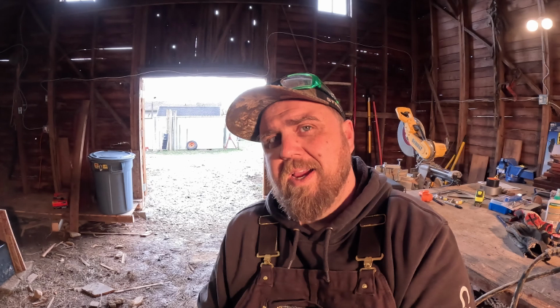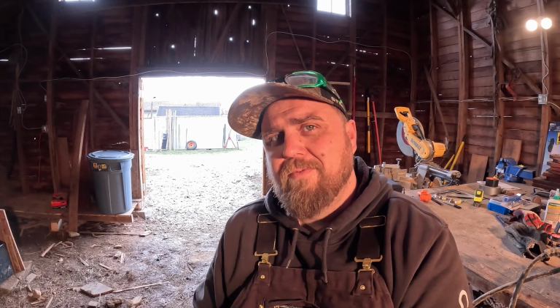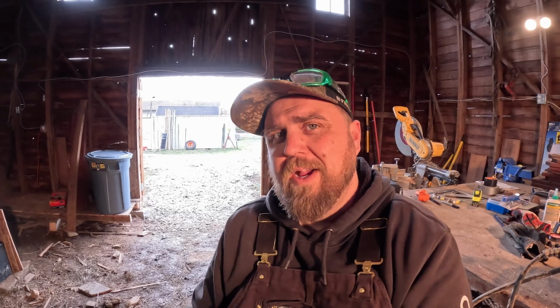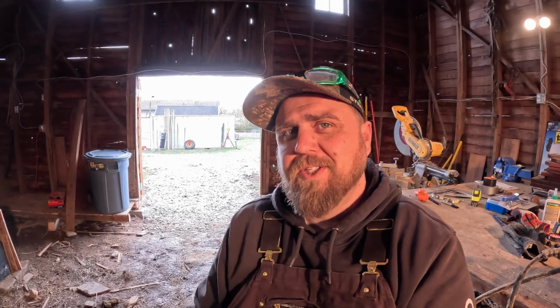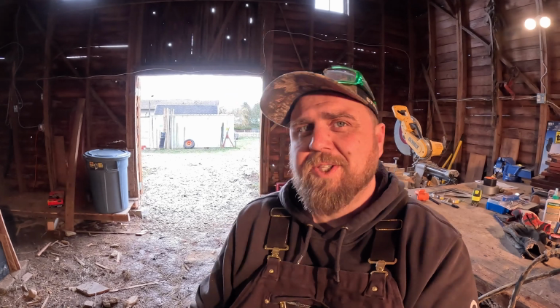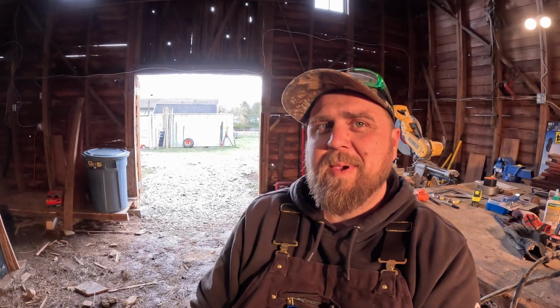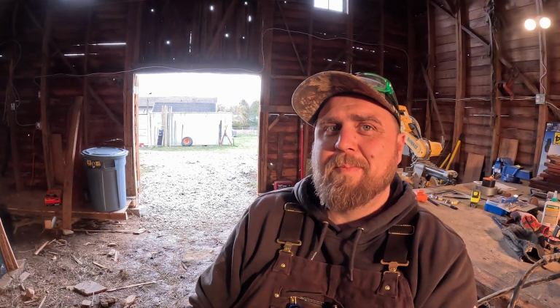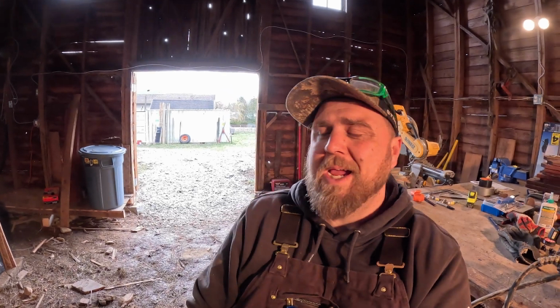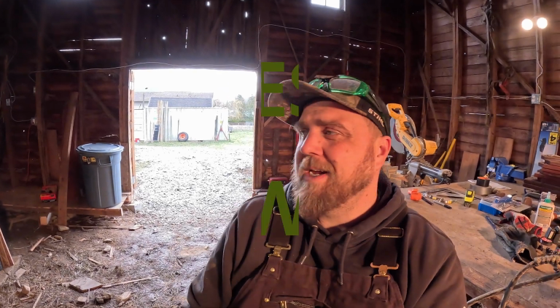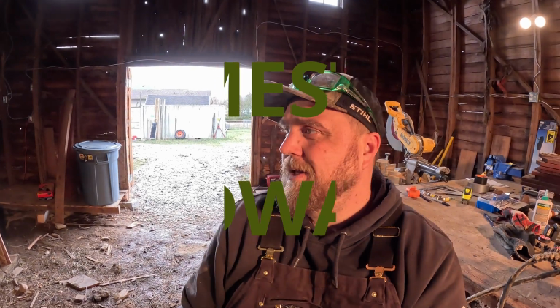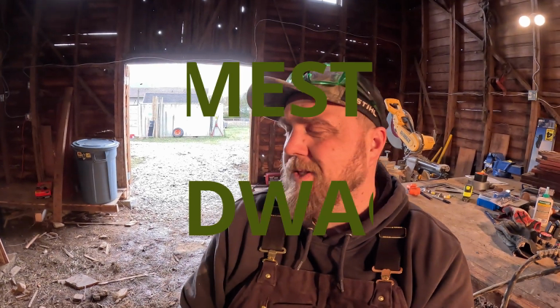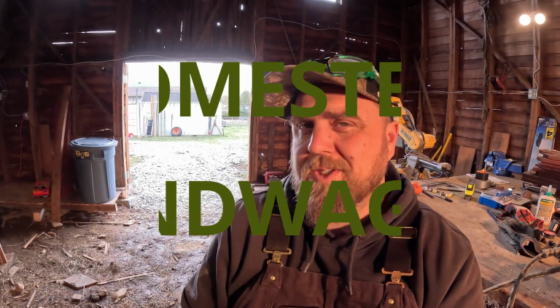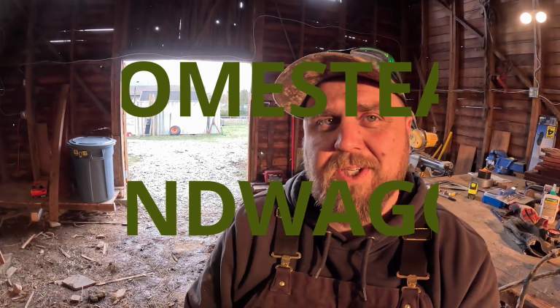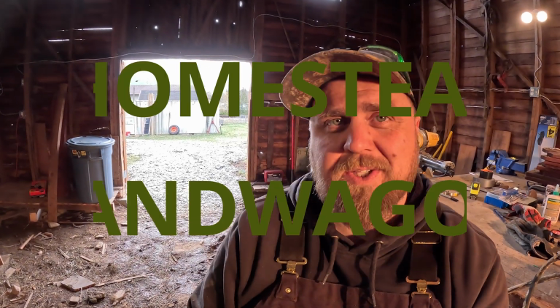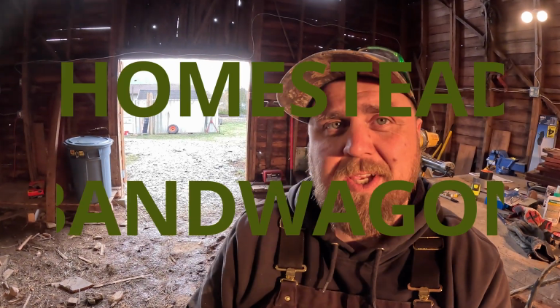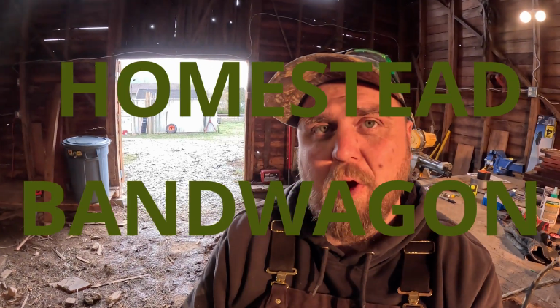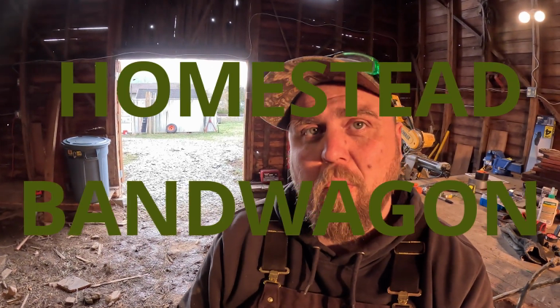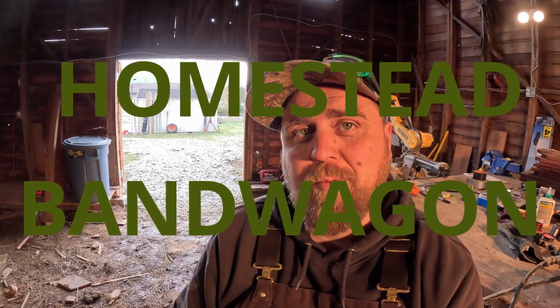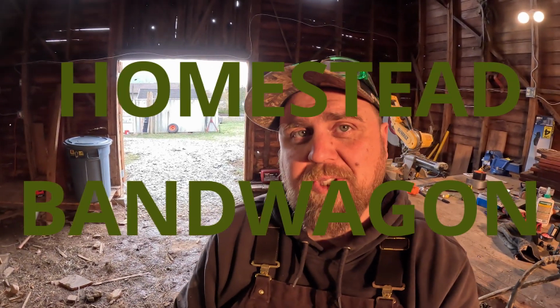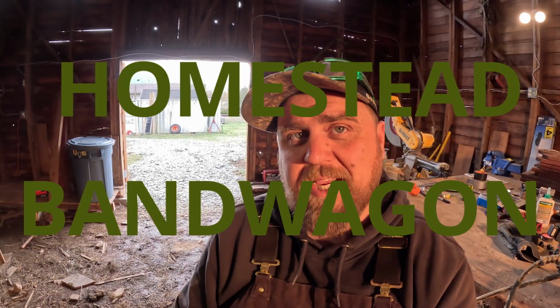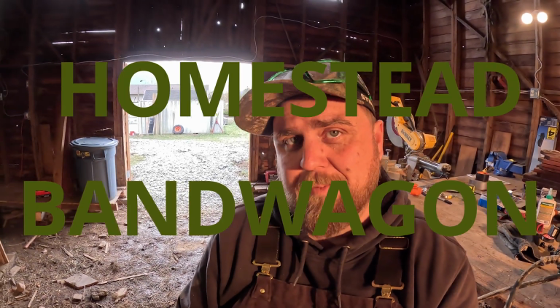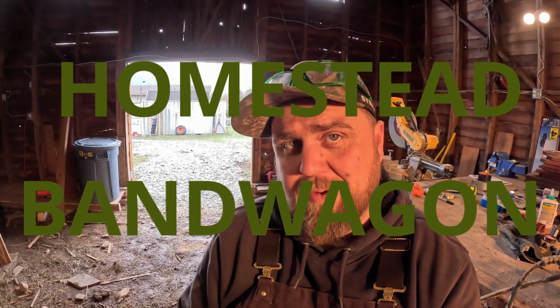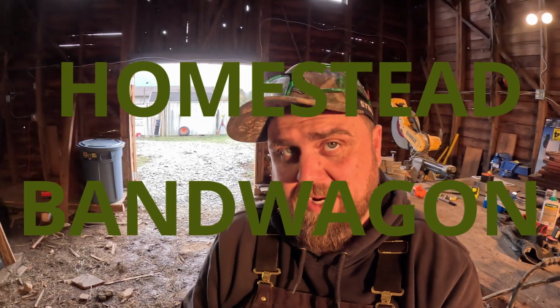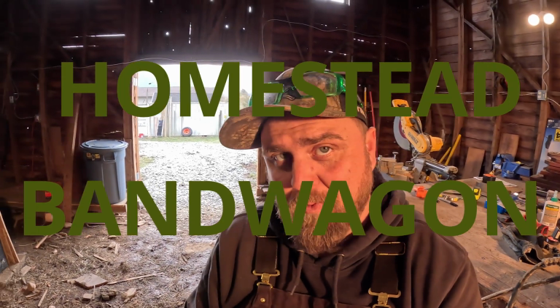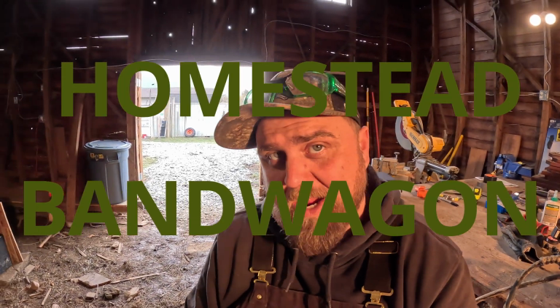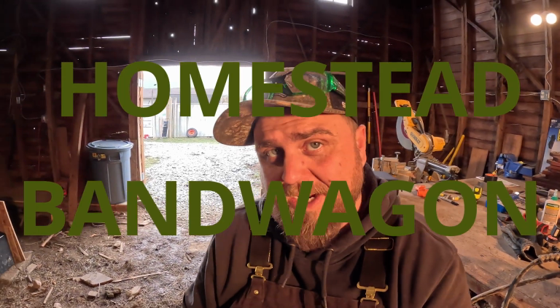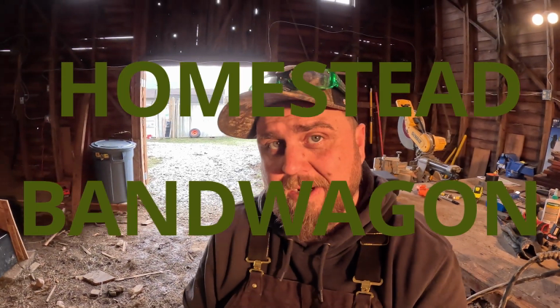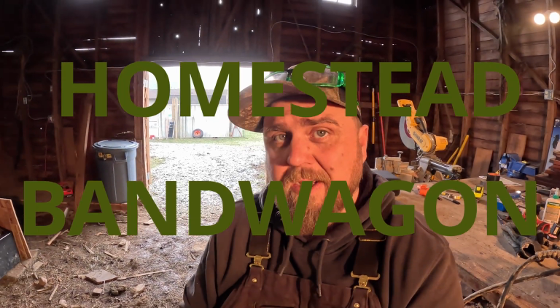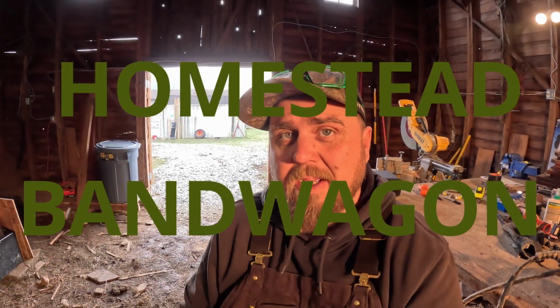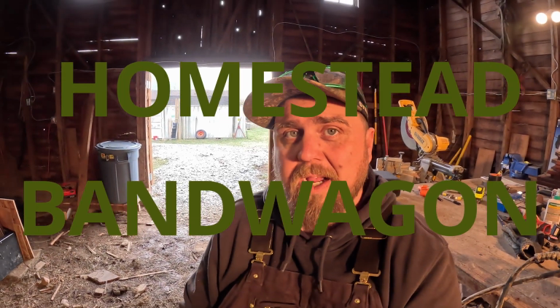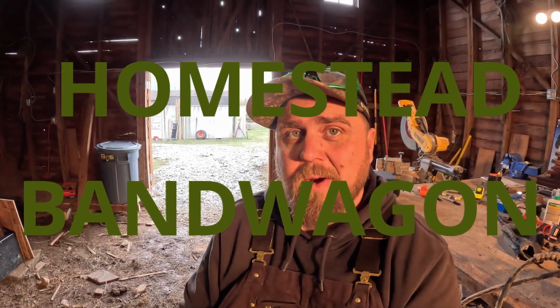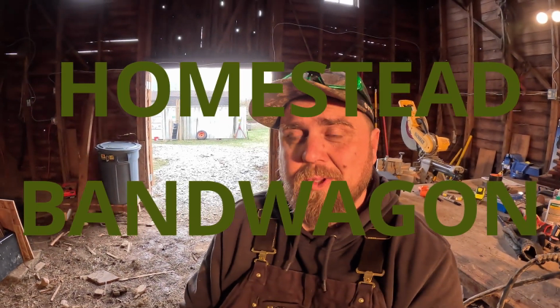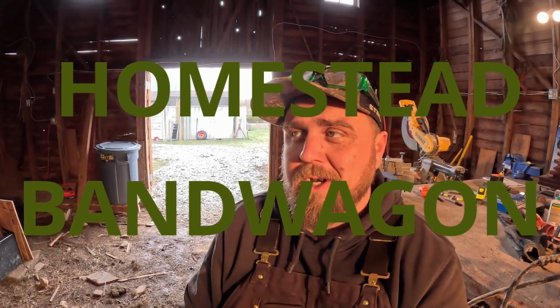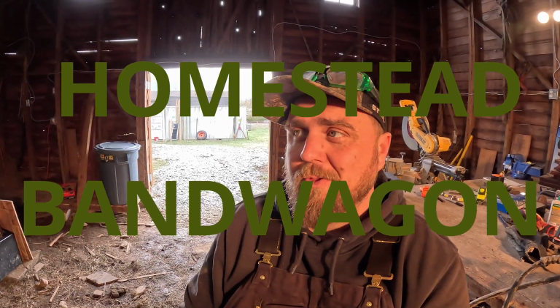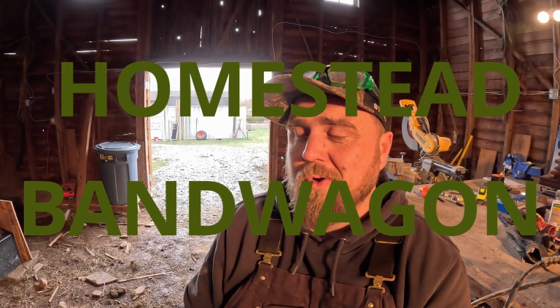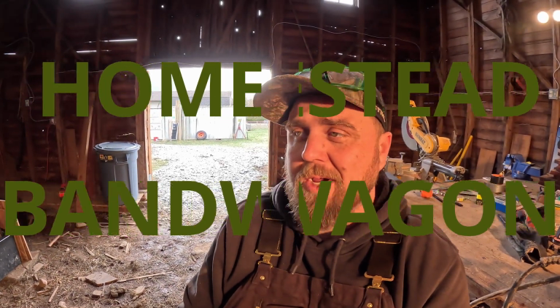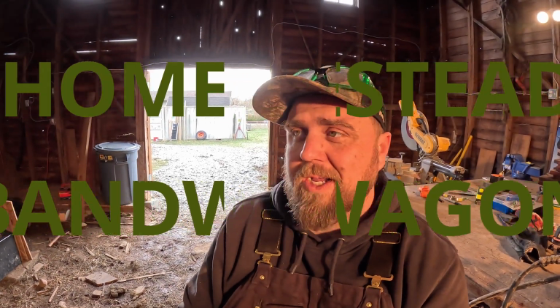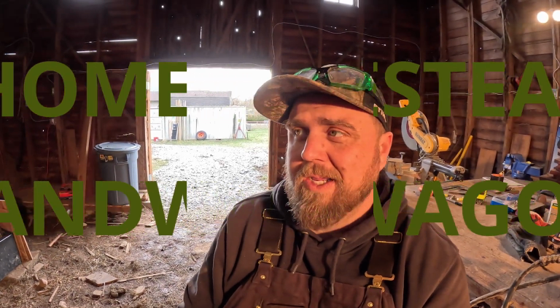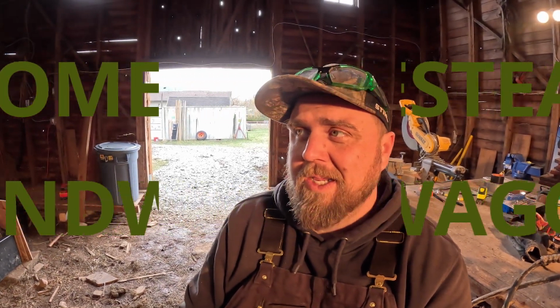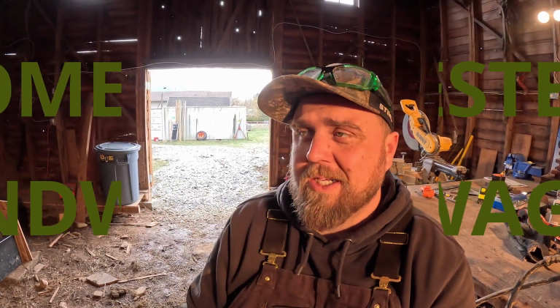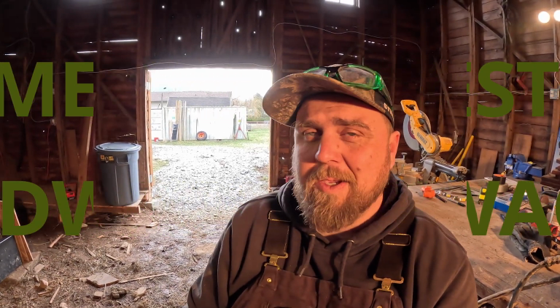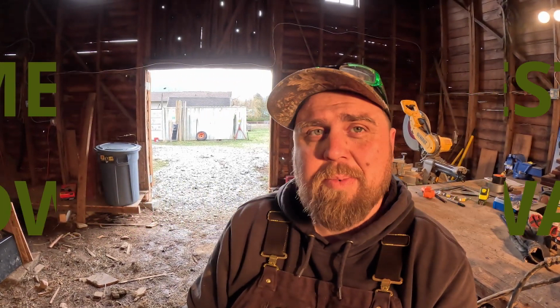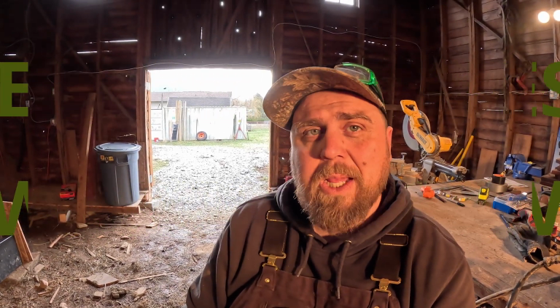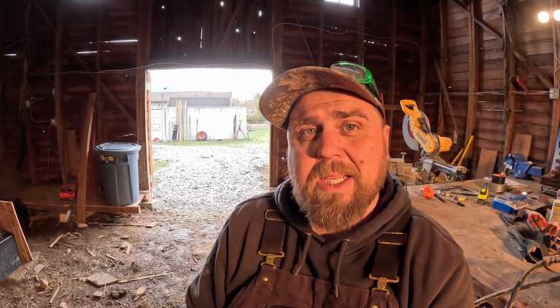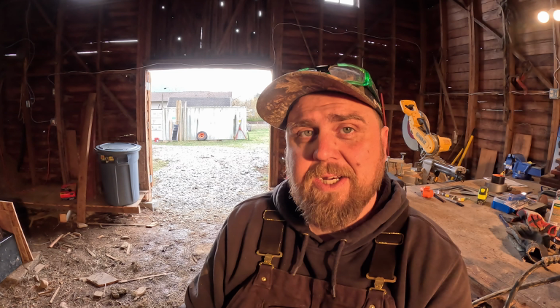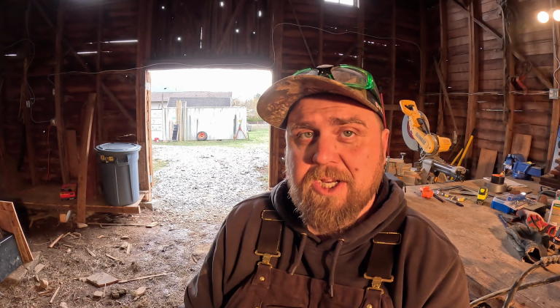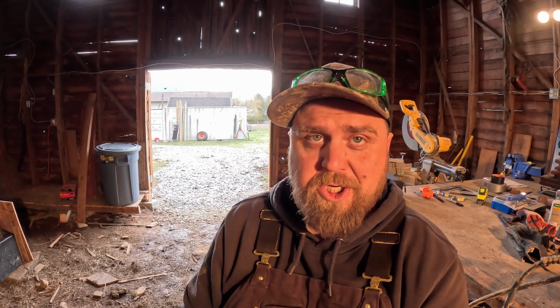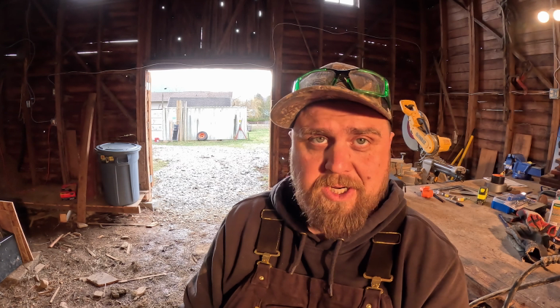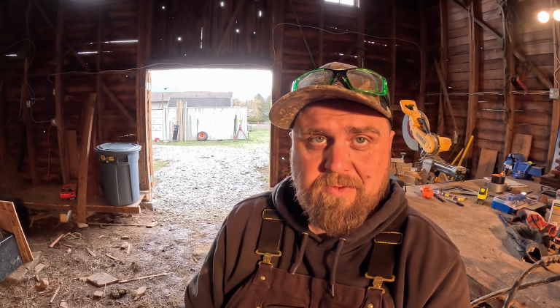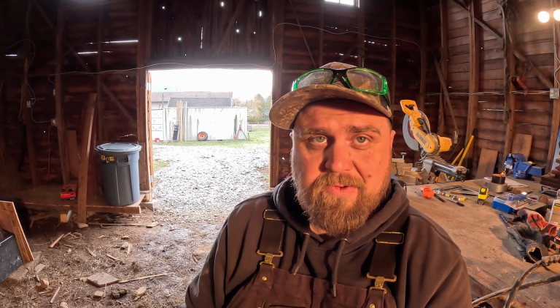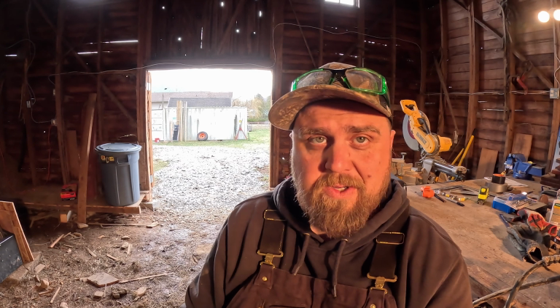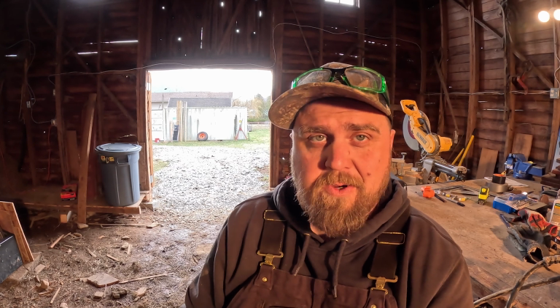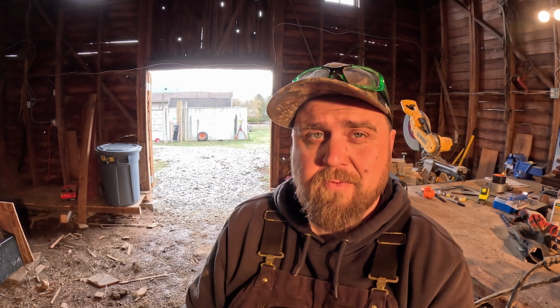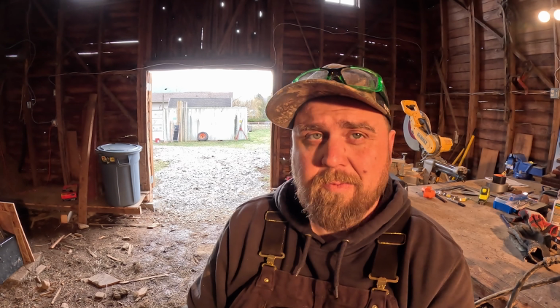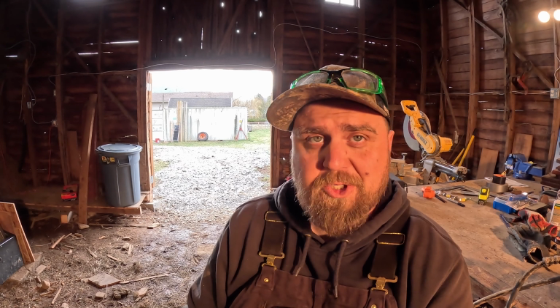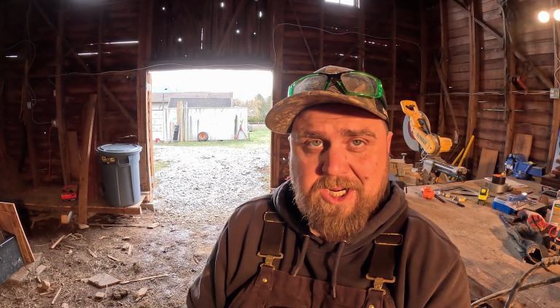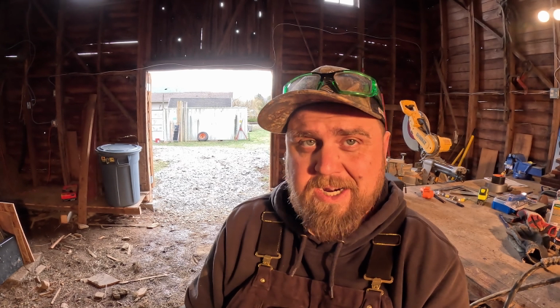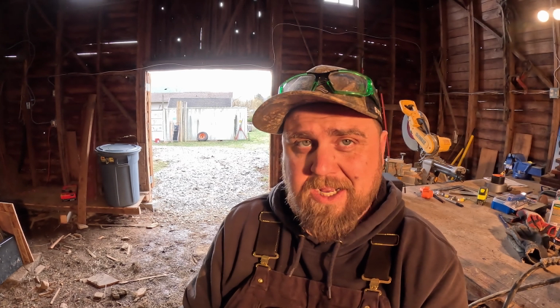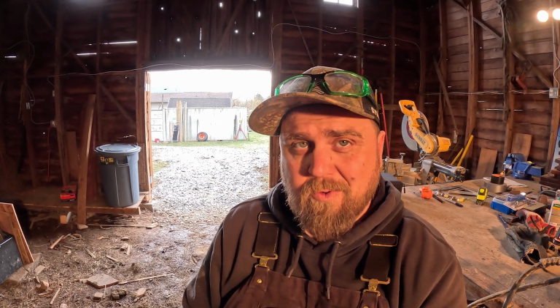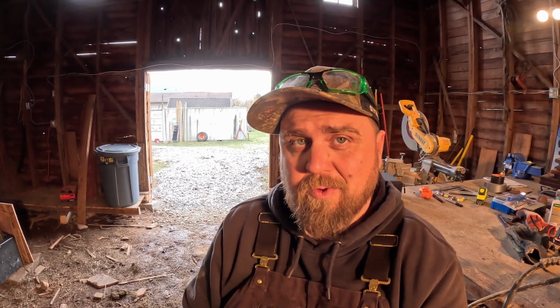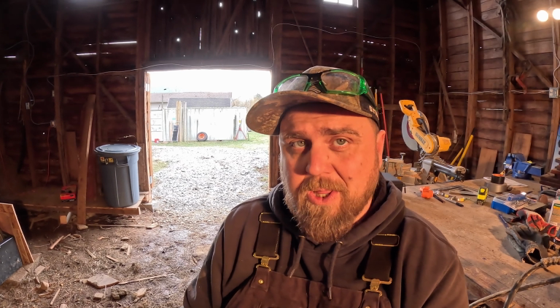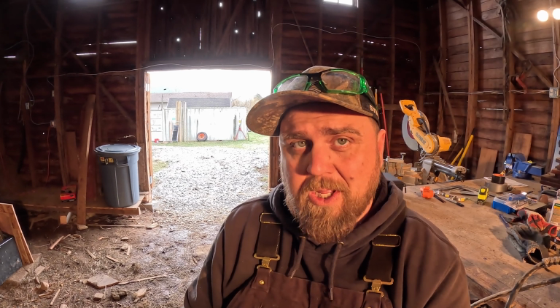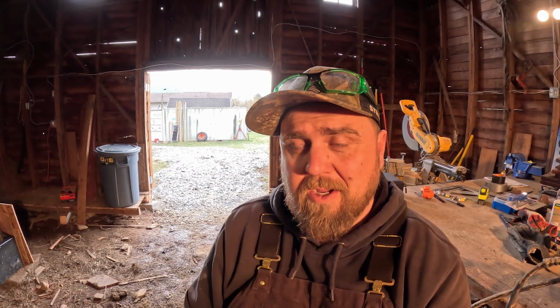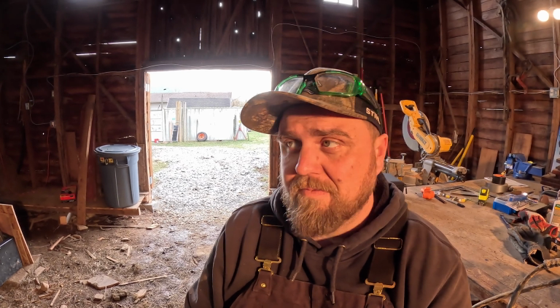Hey friends, it's me, Micah. This is the Homestead Bandwagon with another compelling edition of From China with Love.